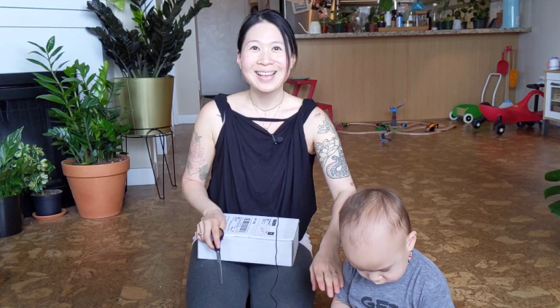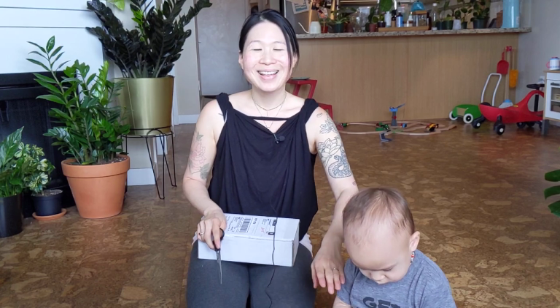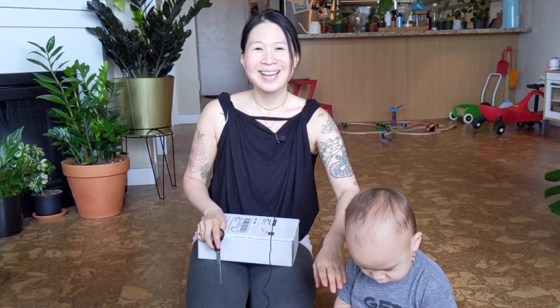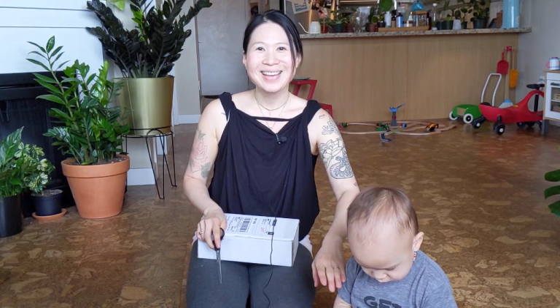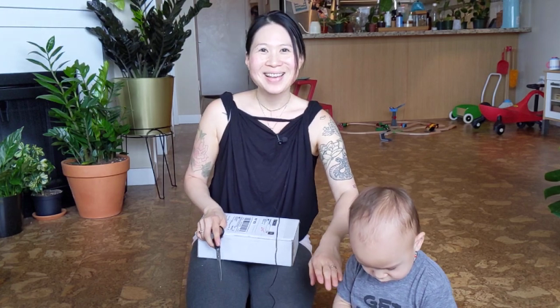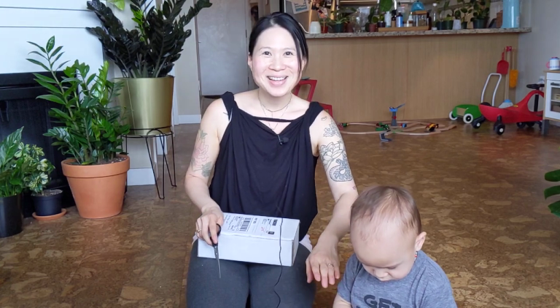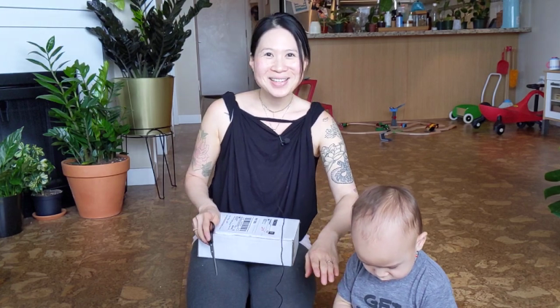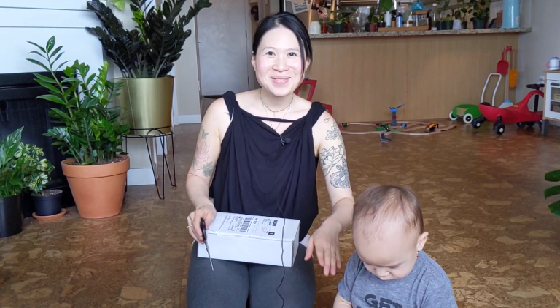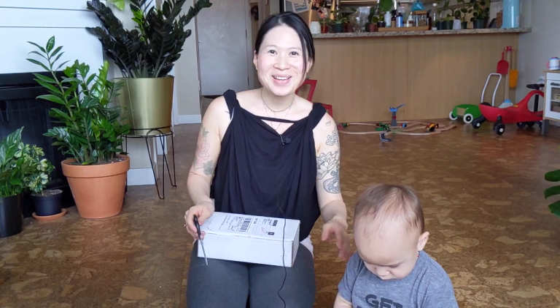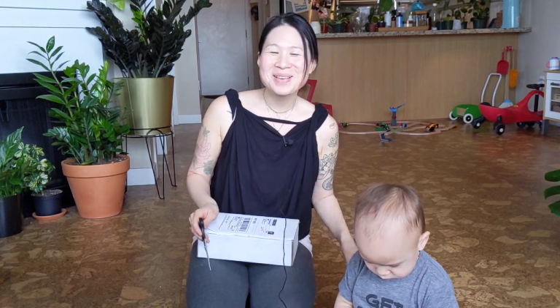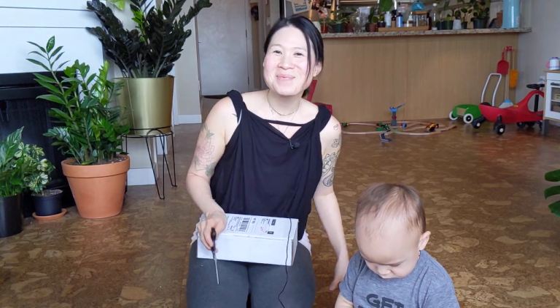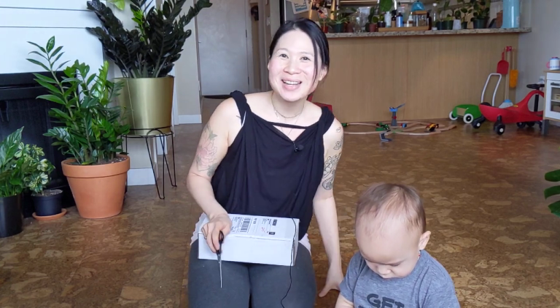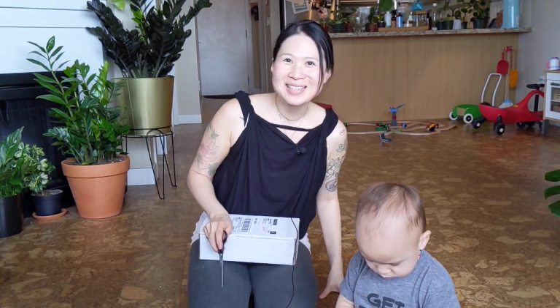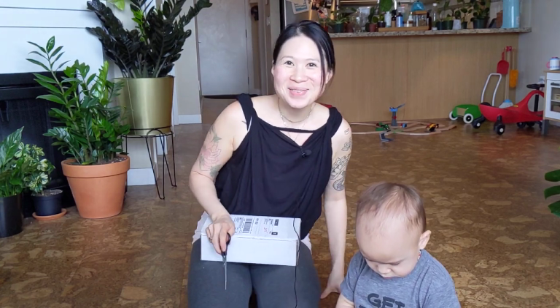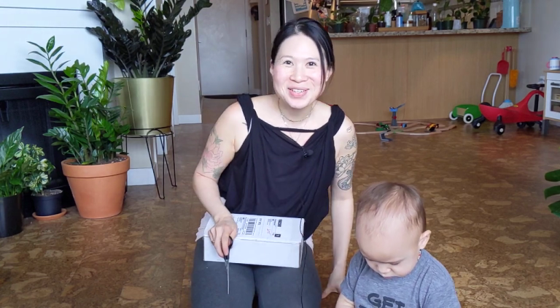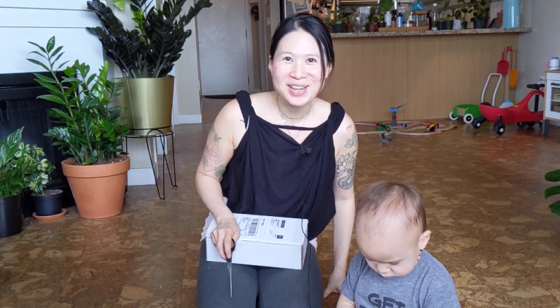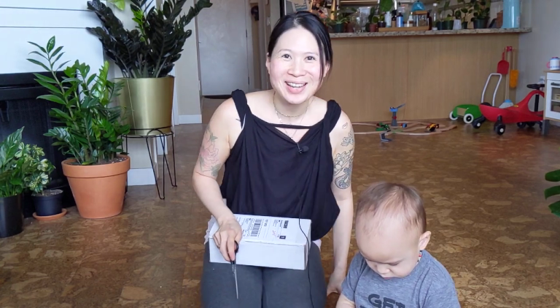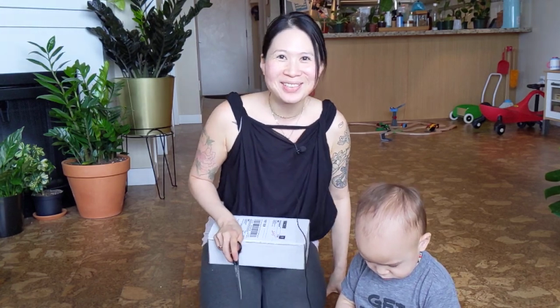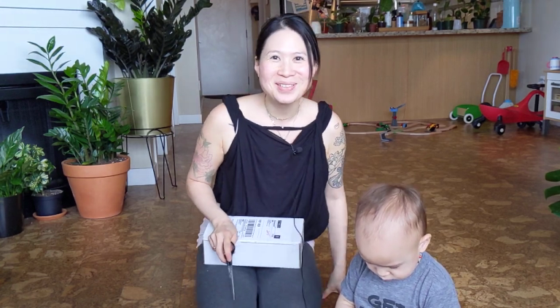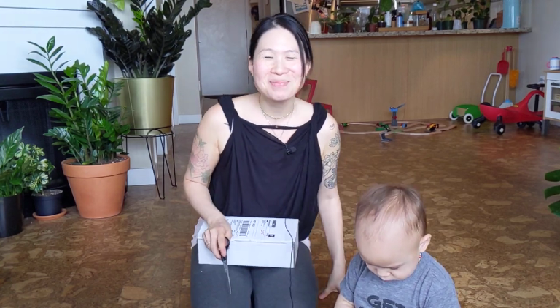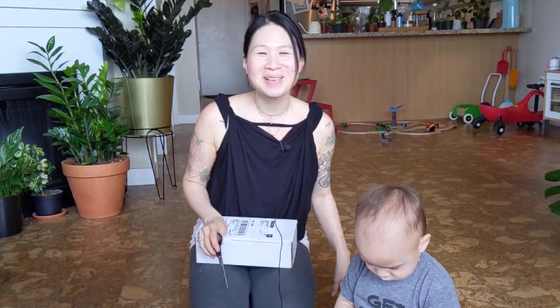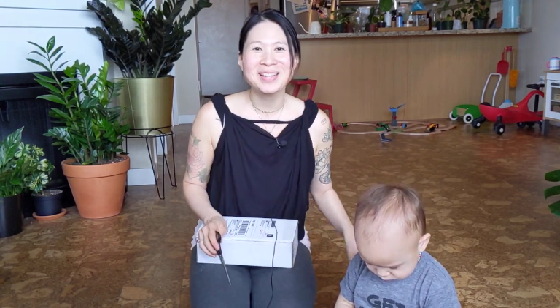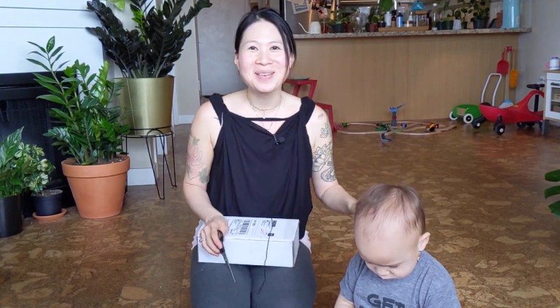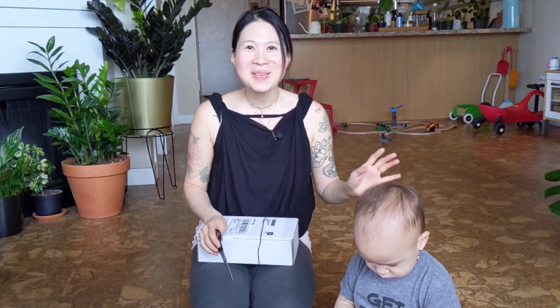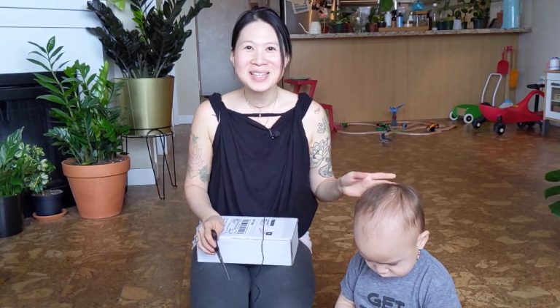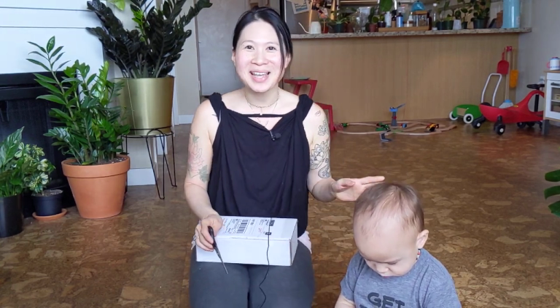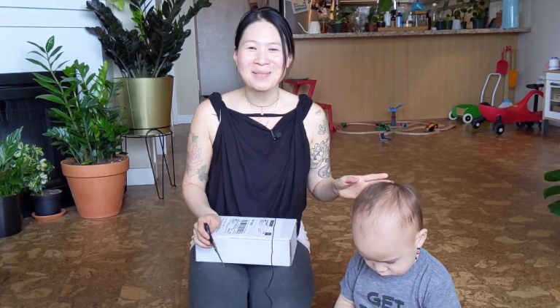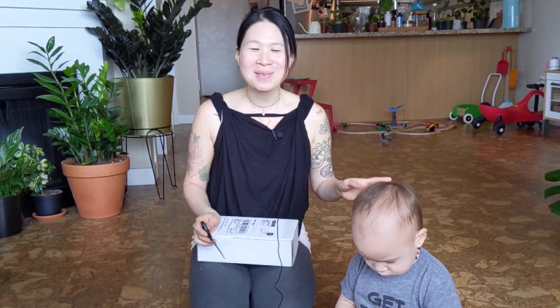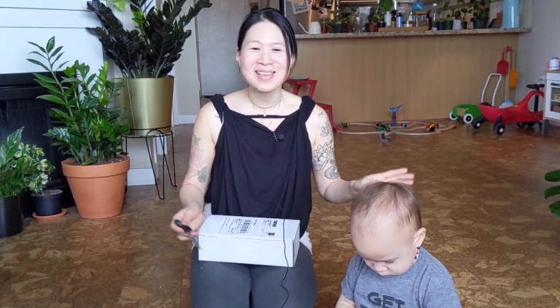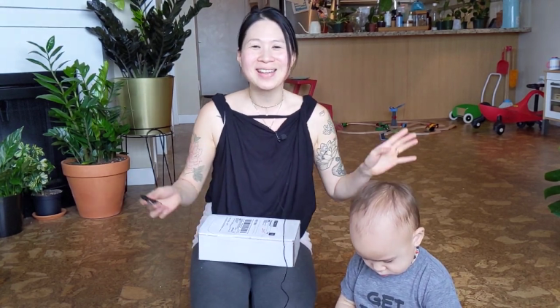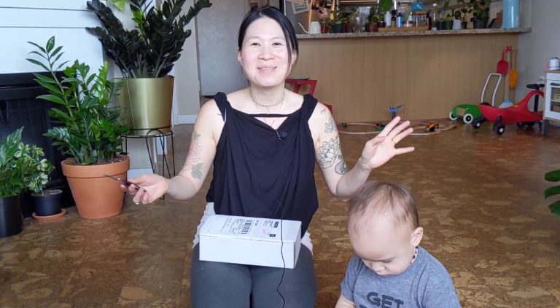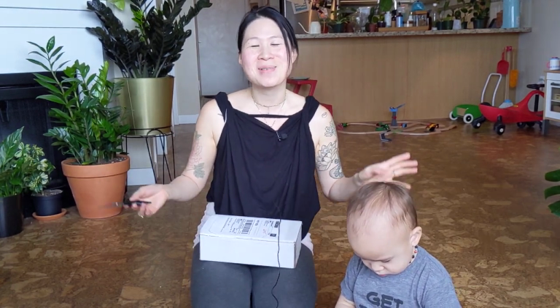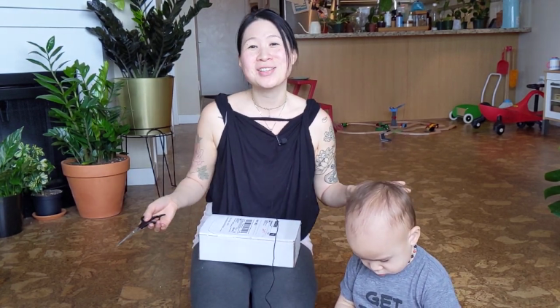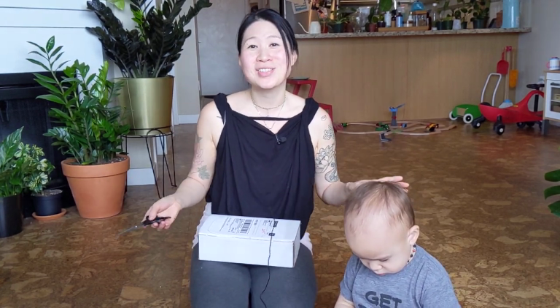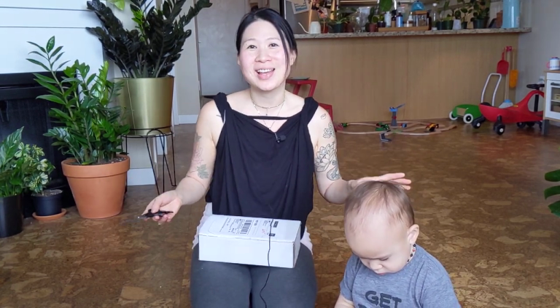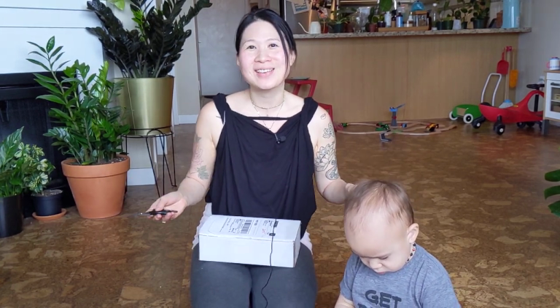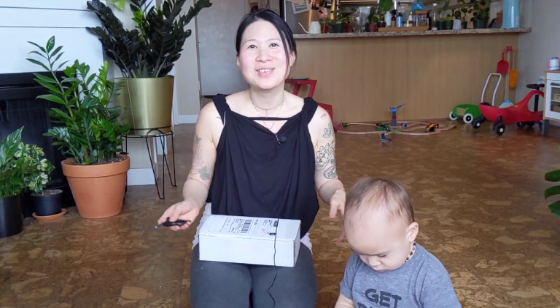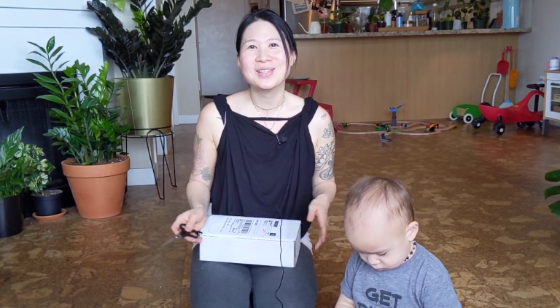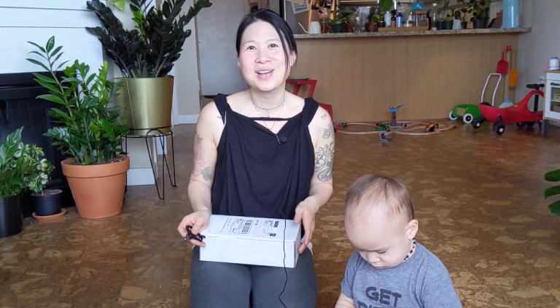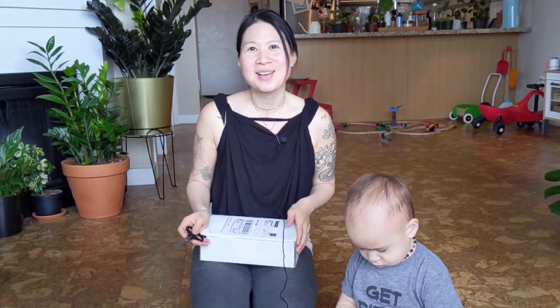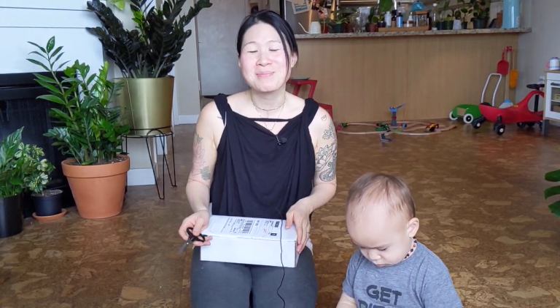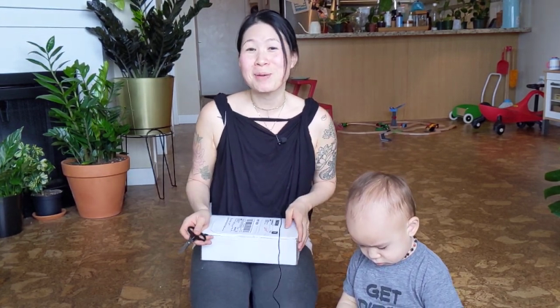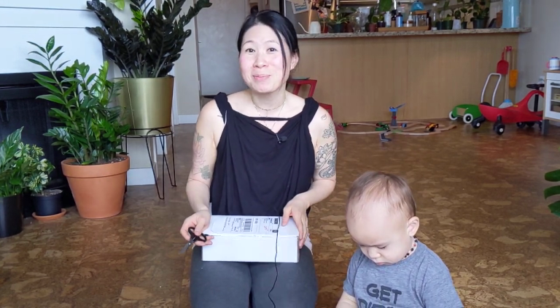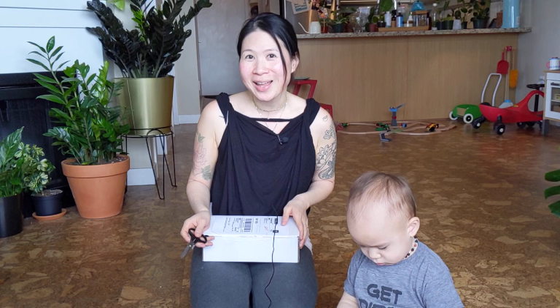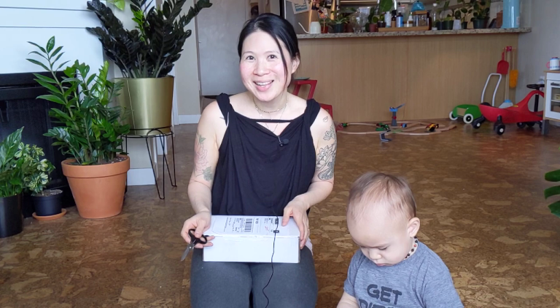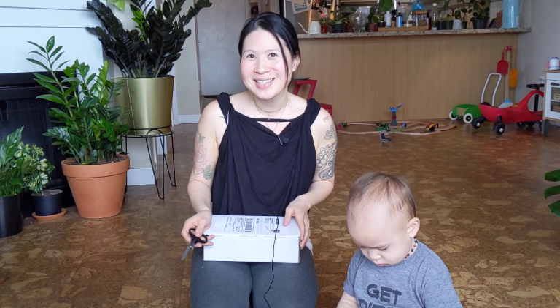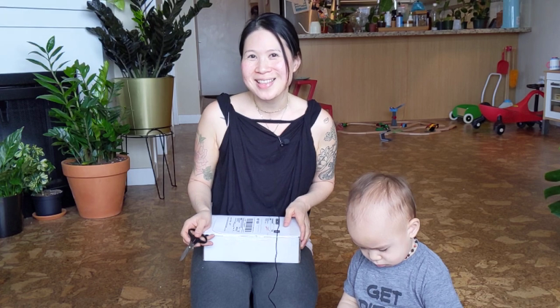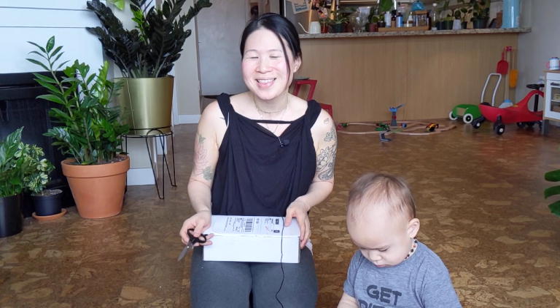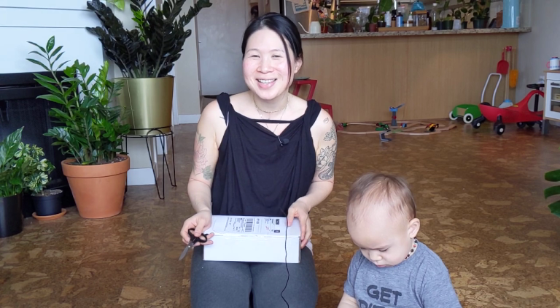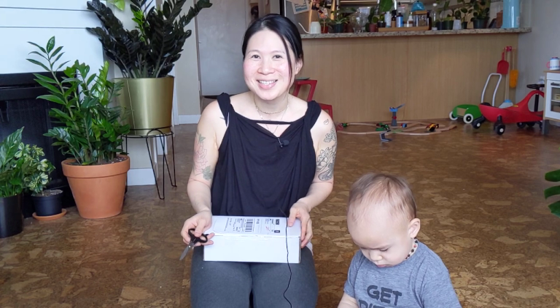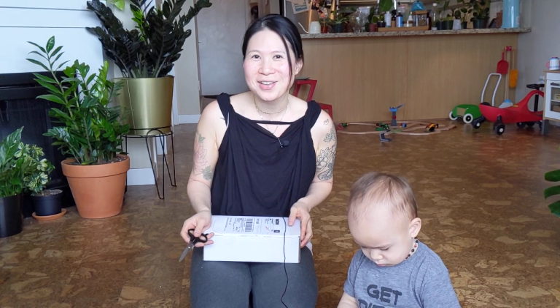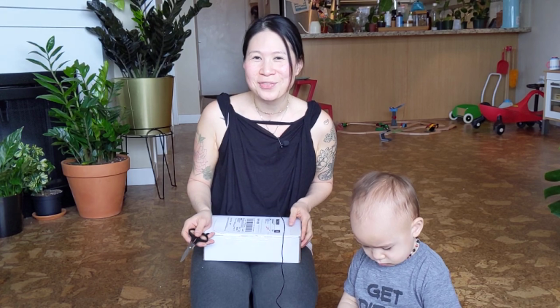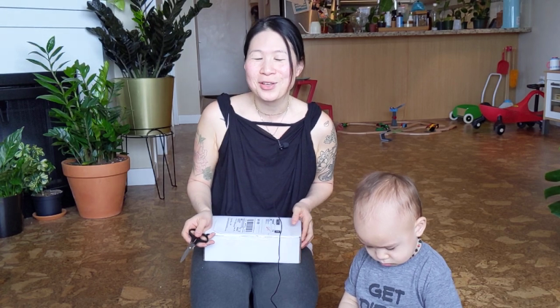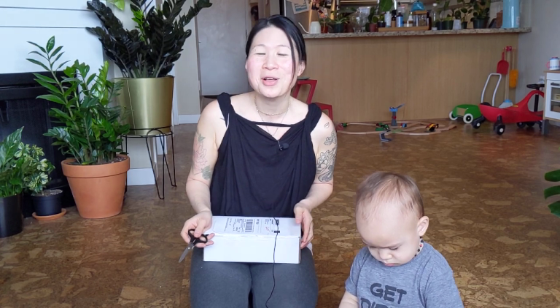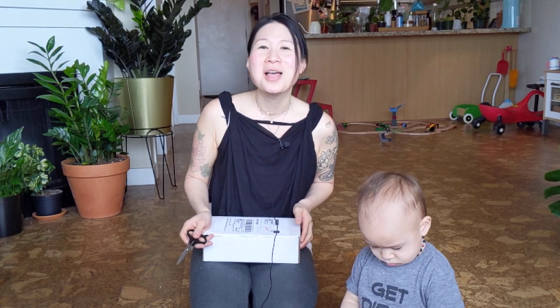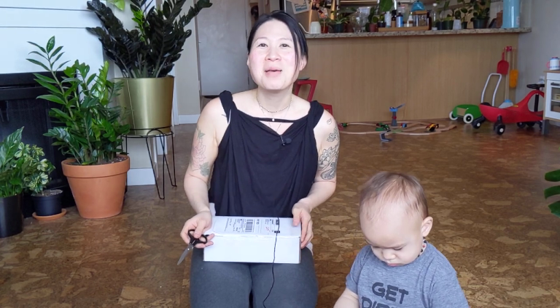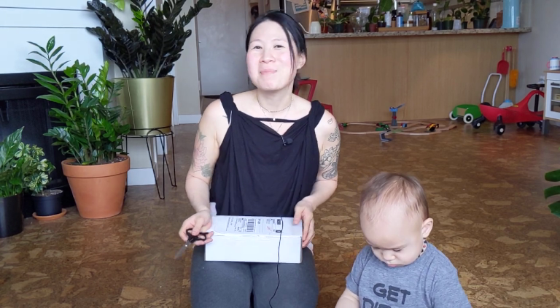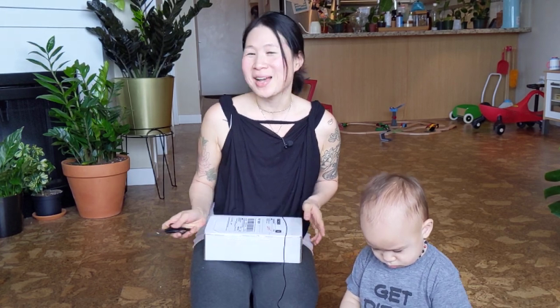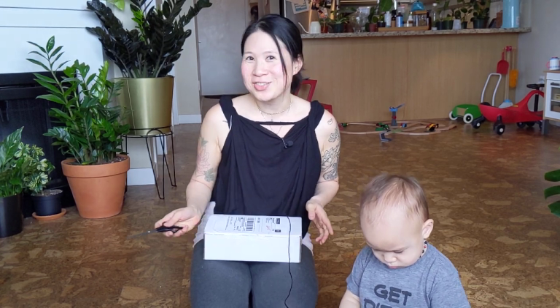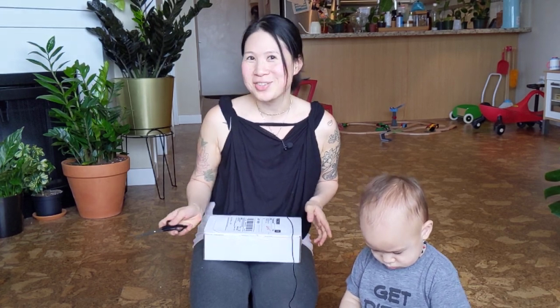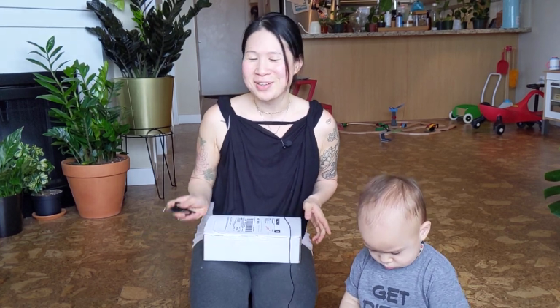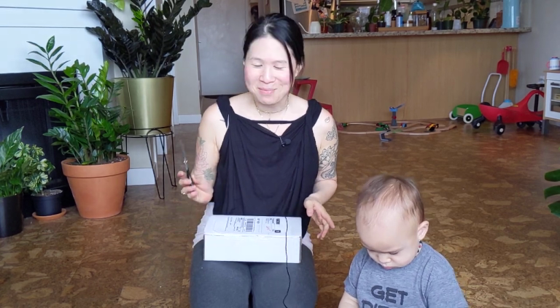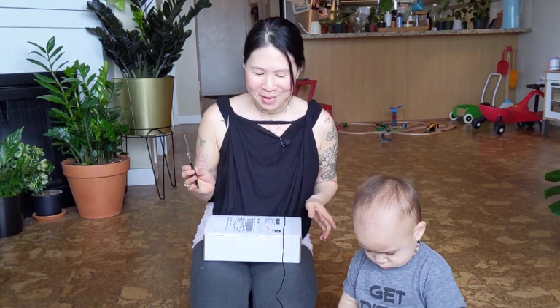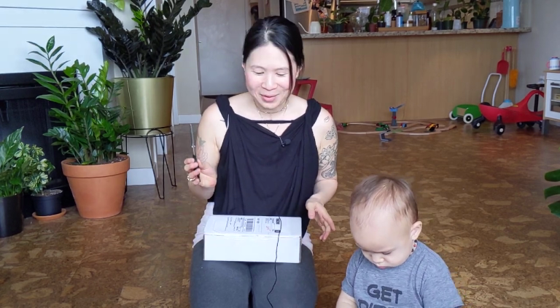Hi guys, welcome back to my channel. My name is Amy and in my channel I talk about plants and things I feel passionate about.